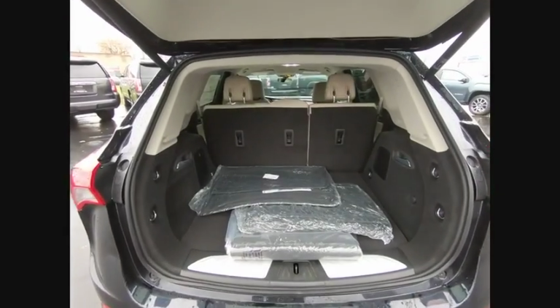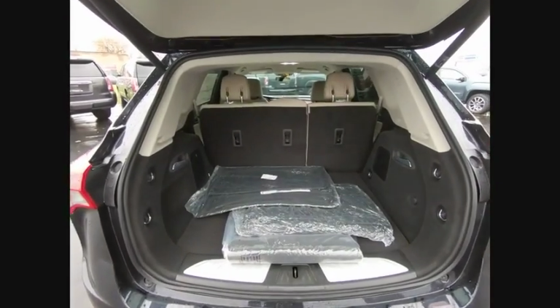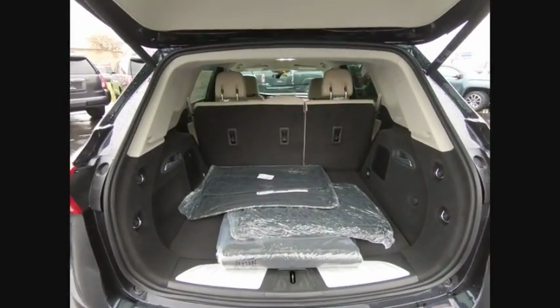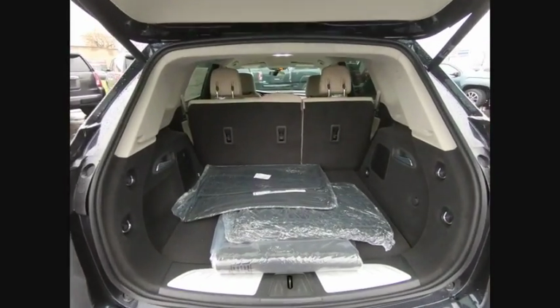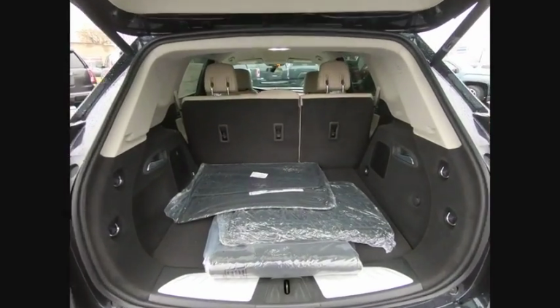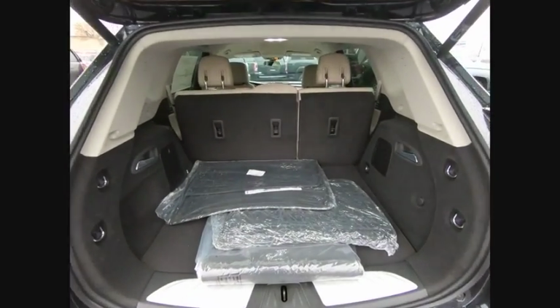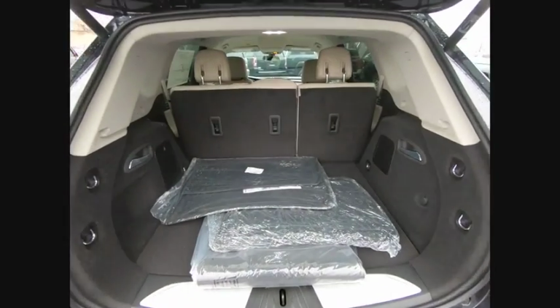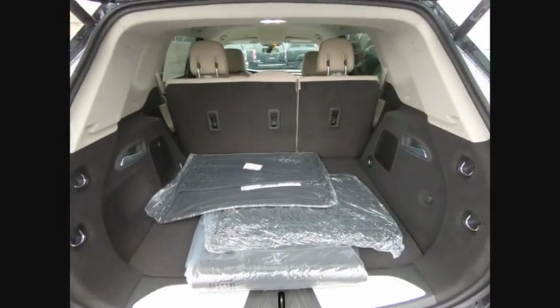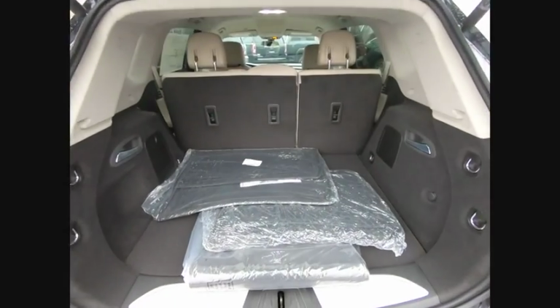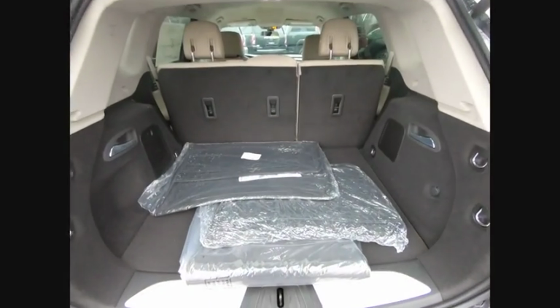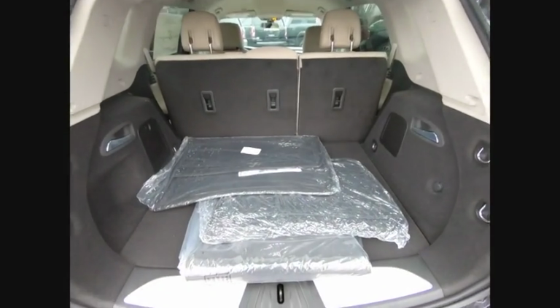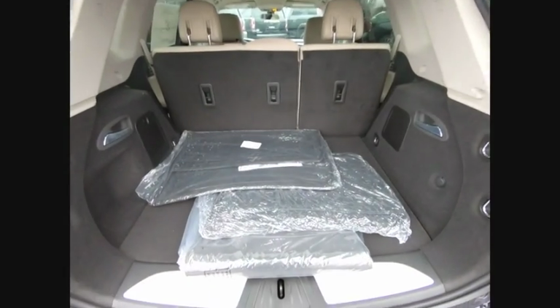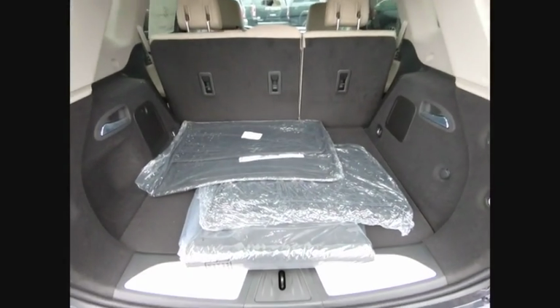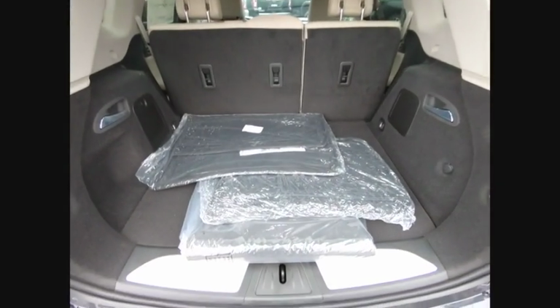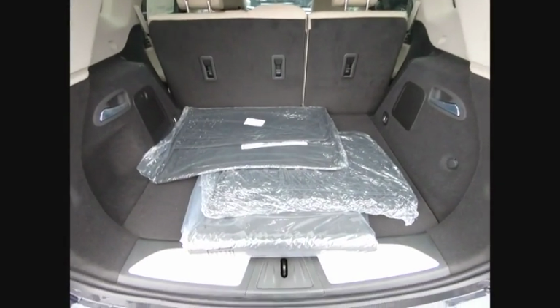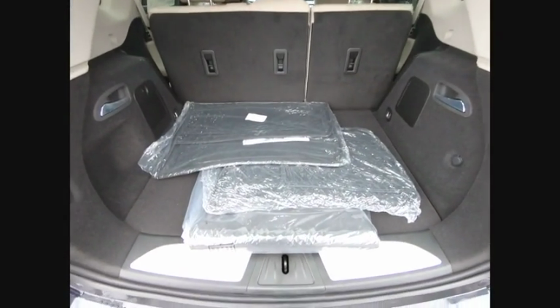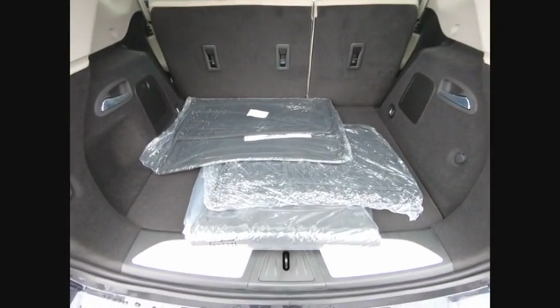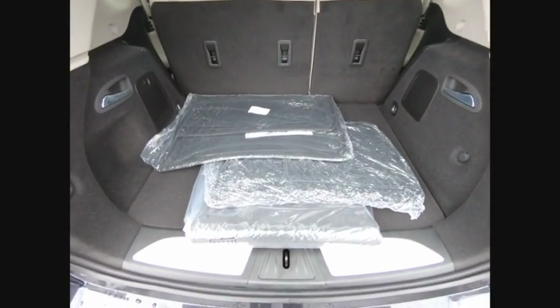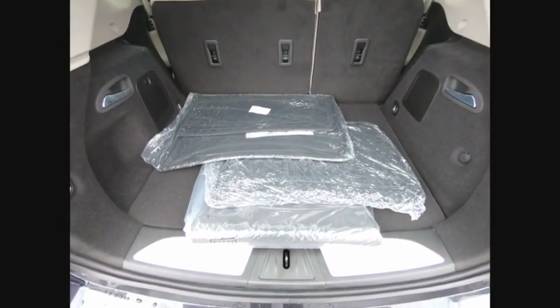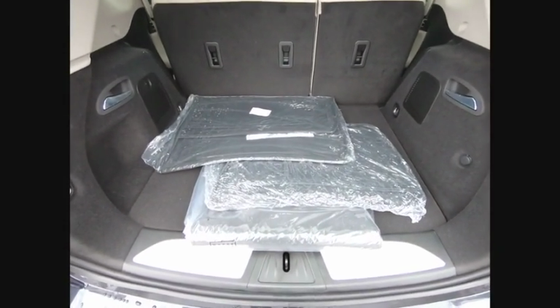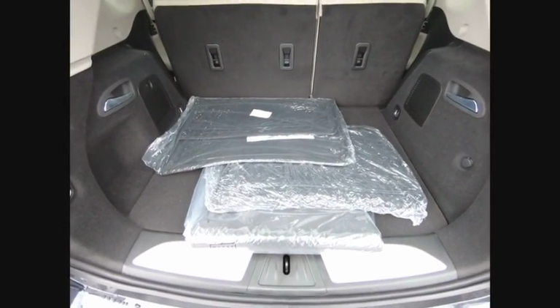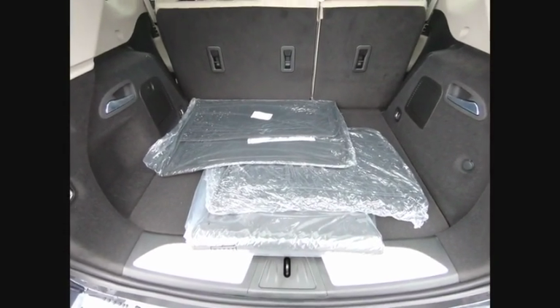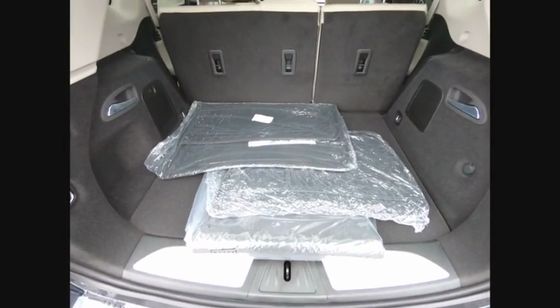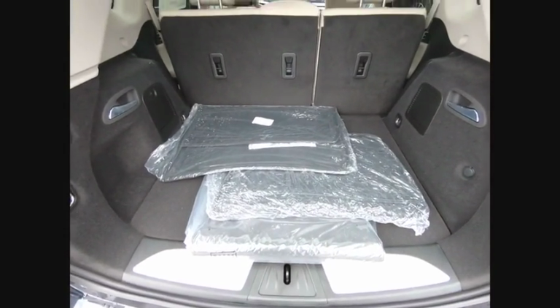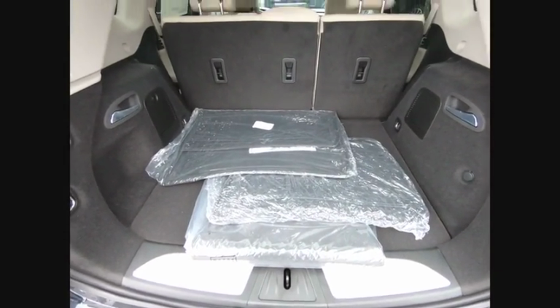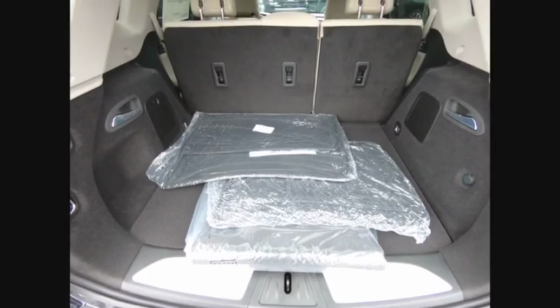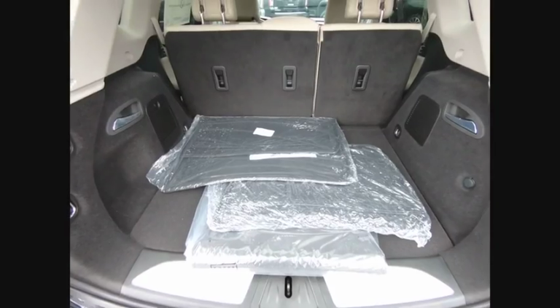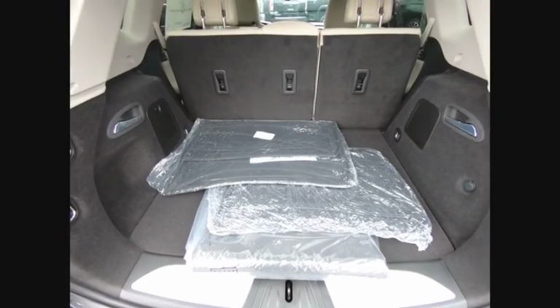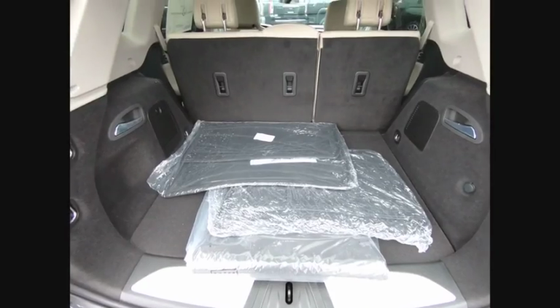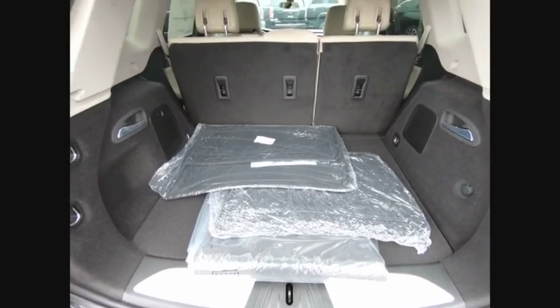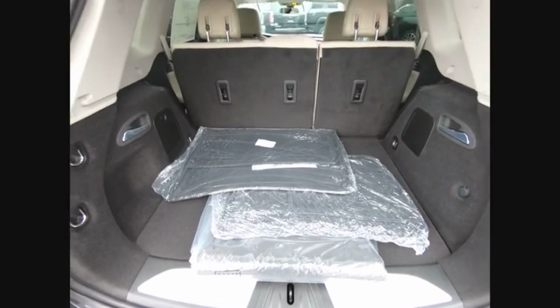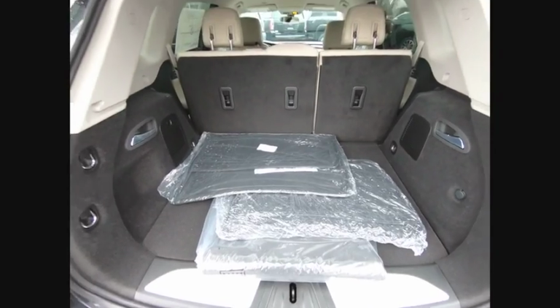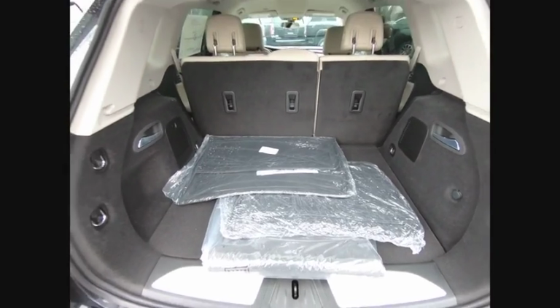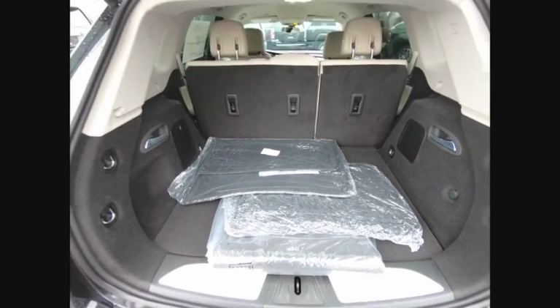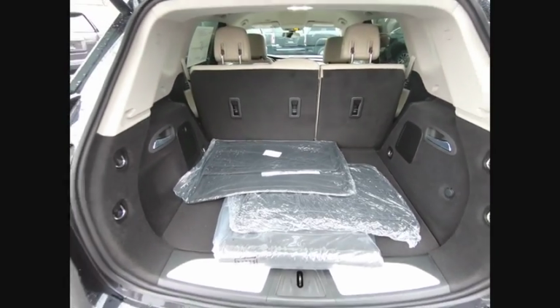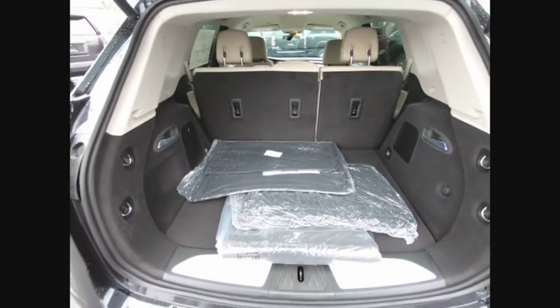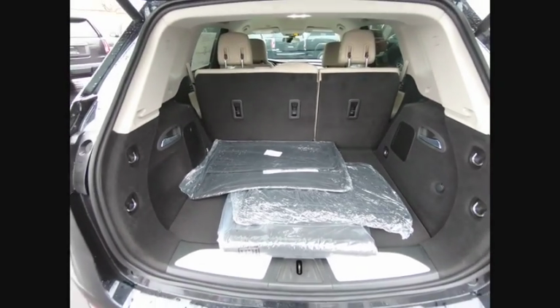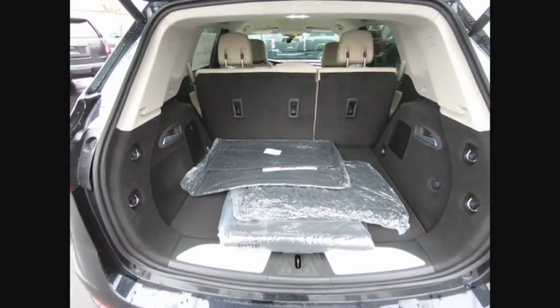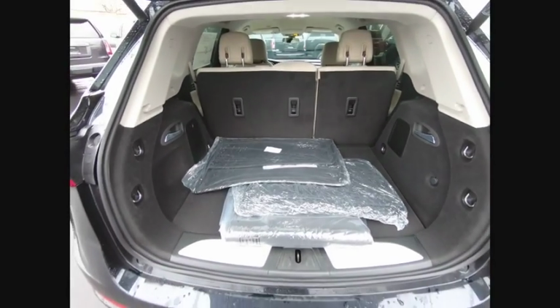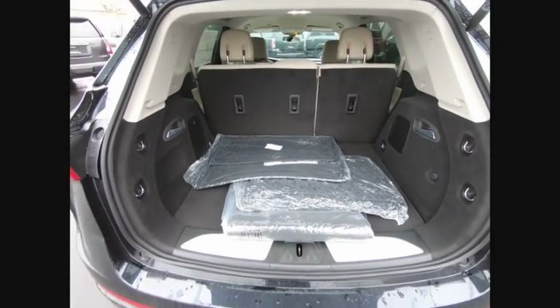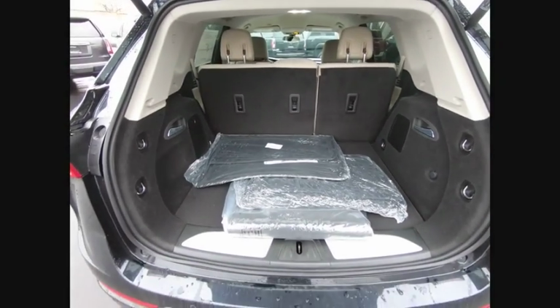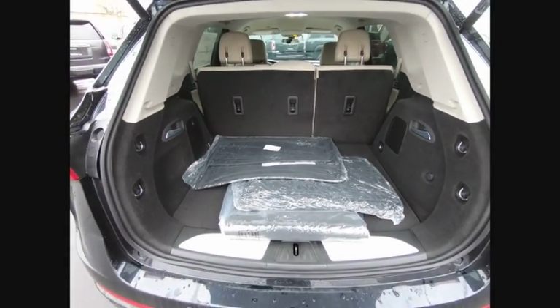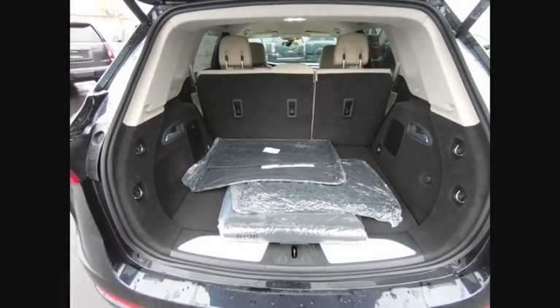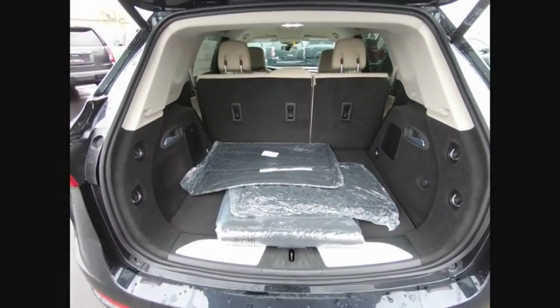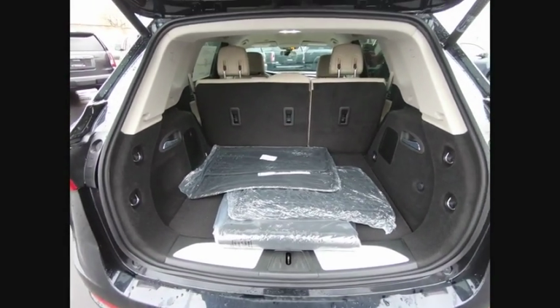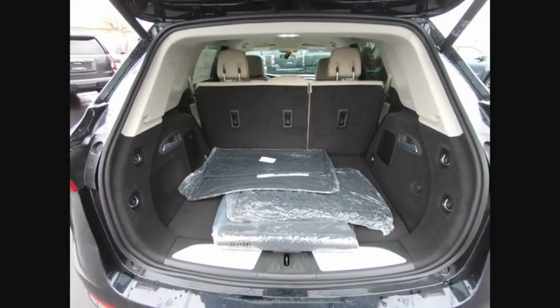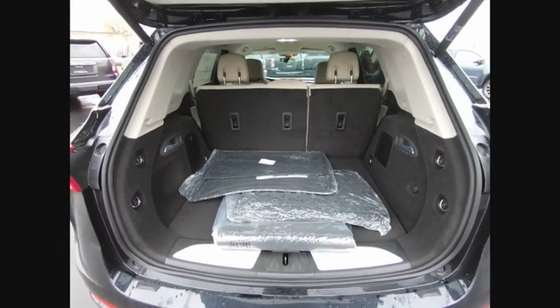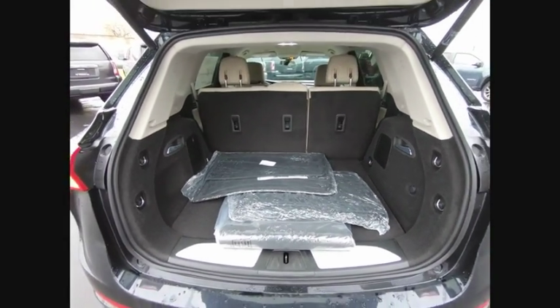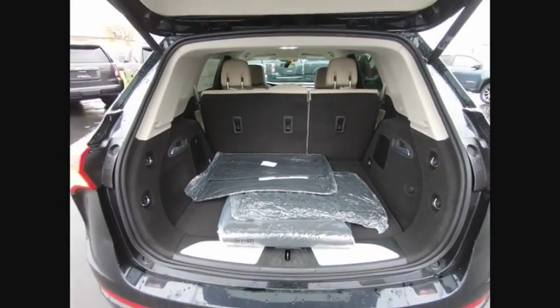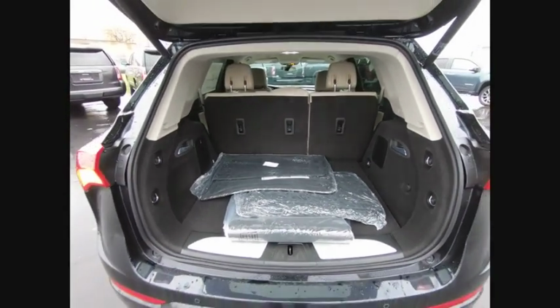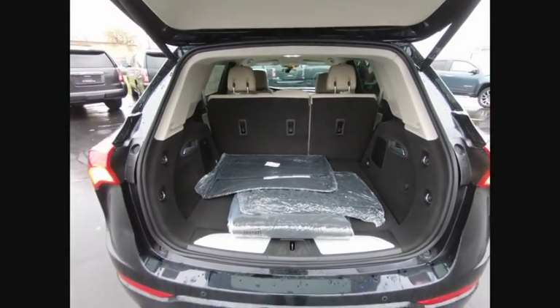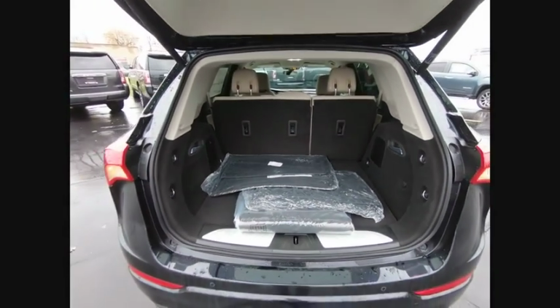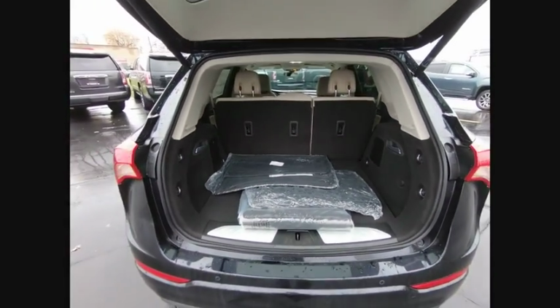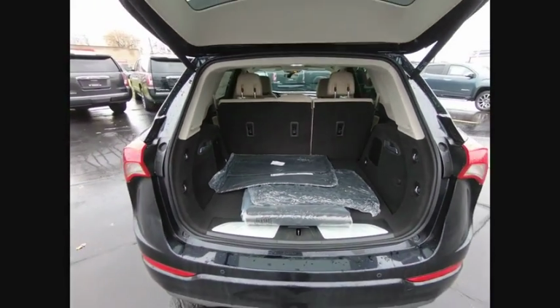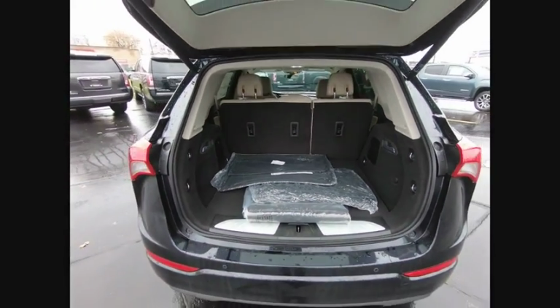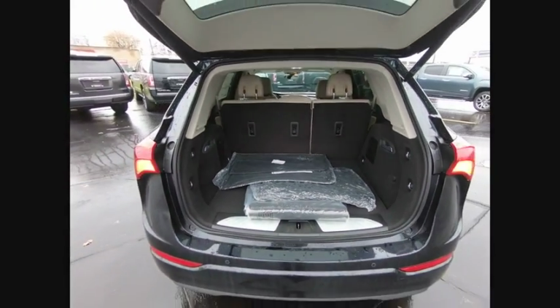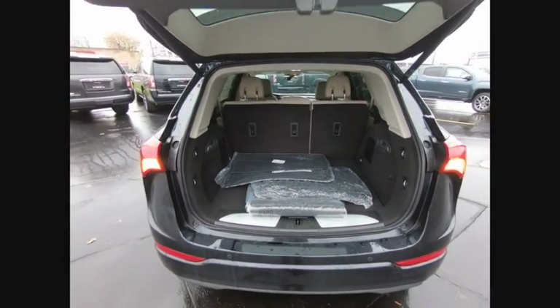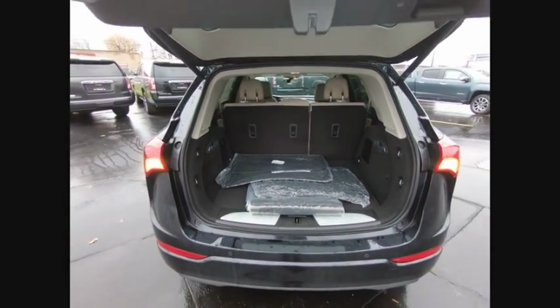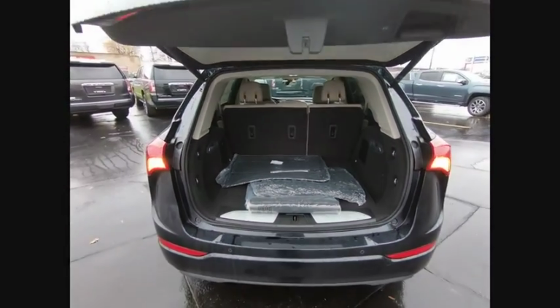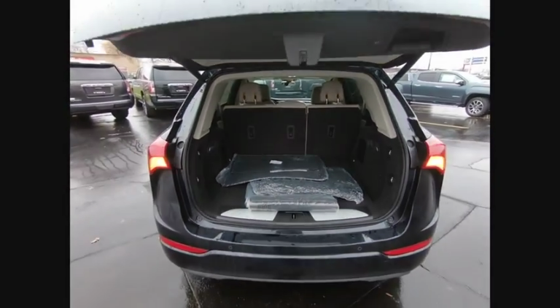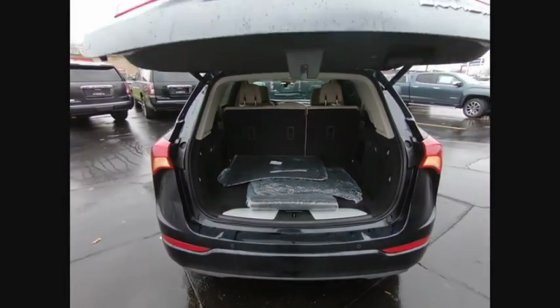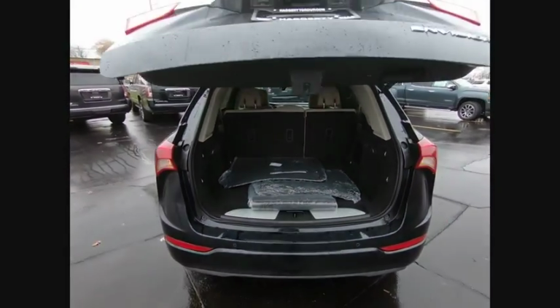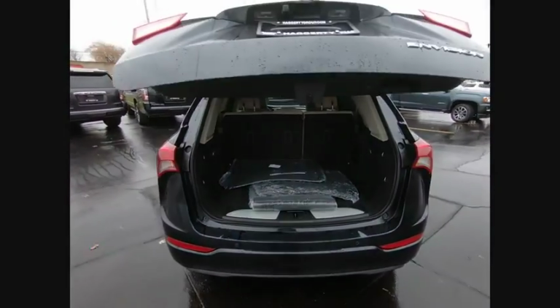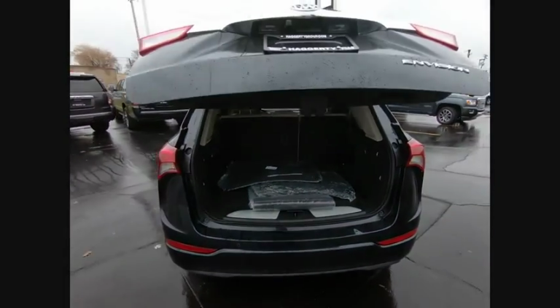Heated mirrors, aluminum wheels, power liftgate, traction control, stability control, daytime running lights.